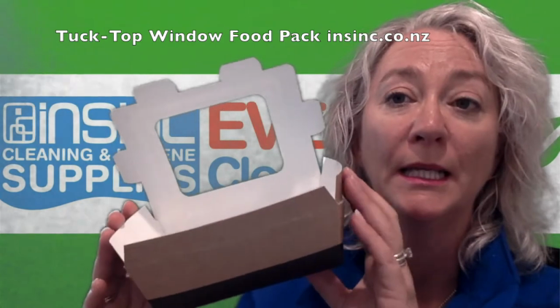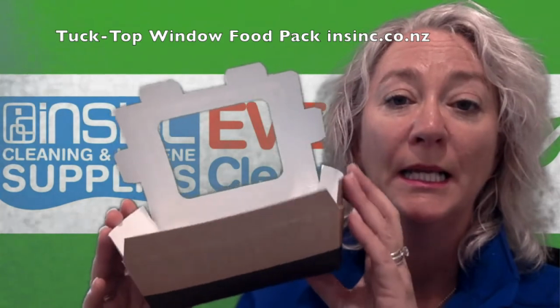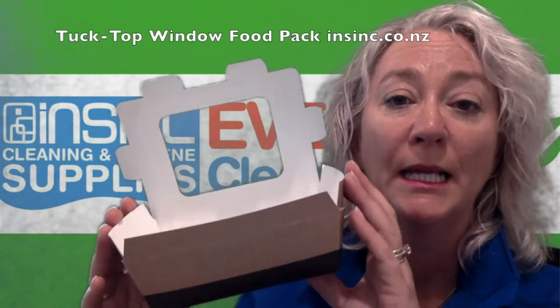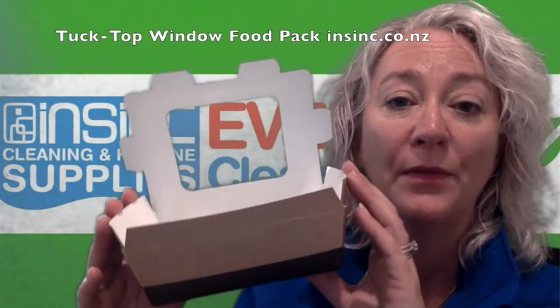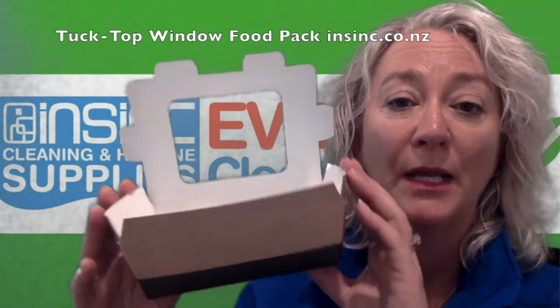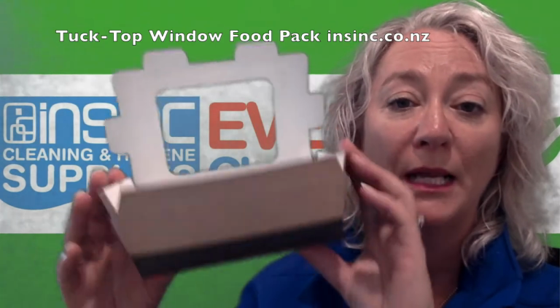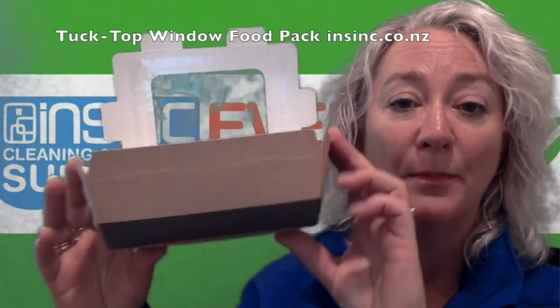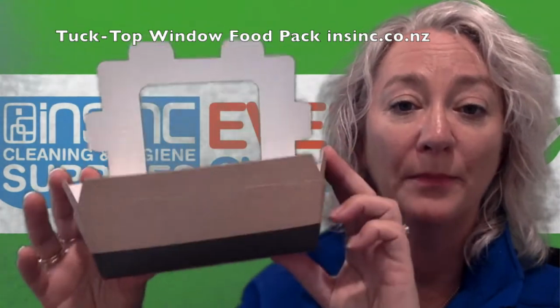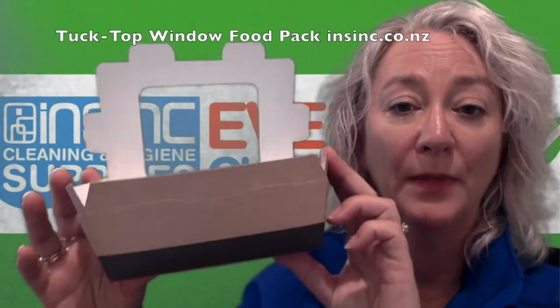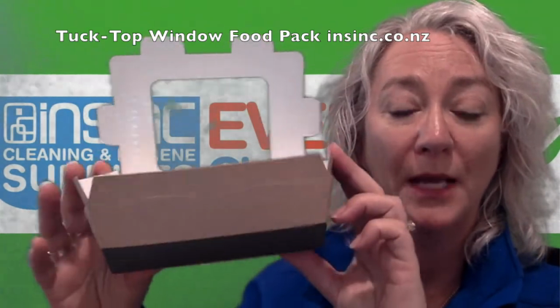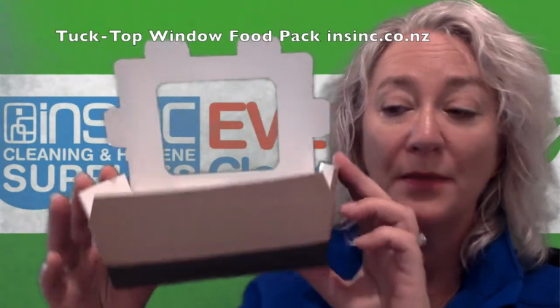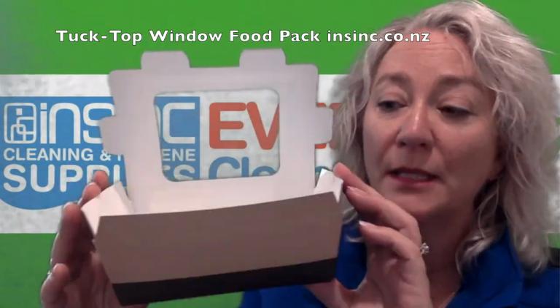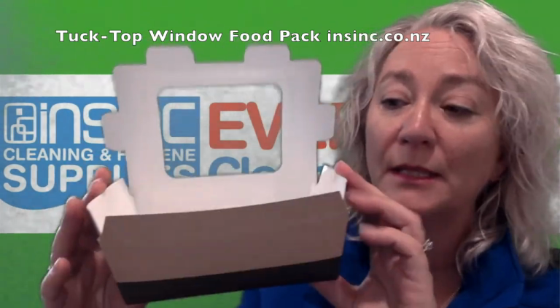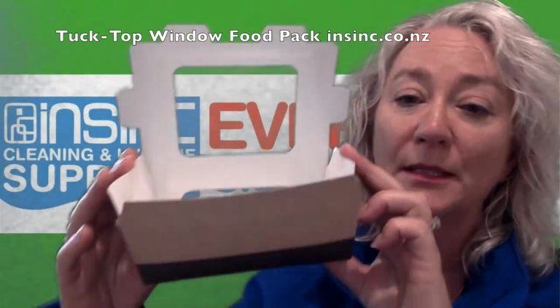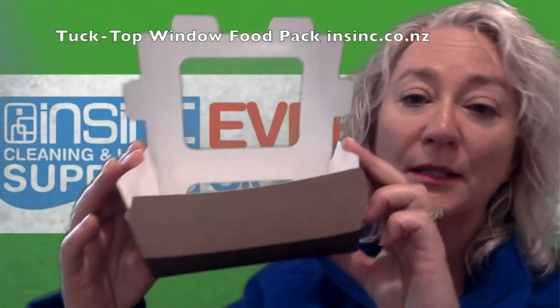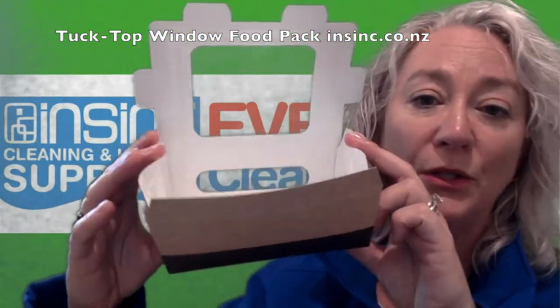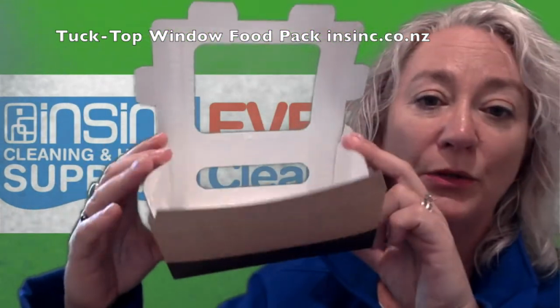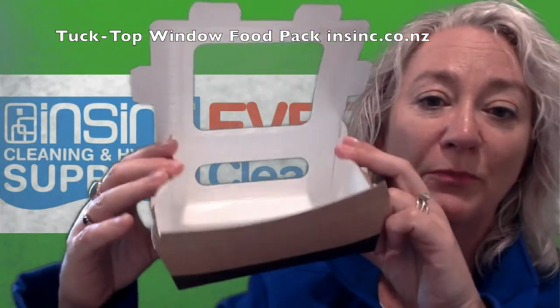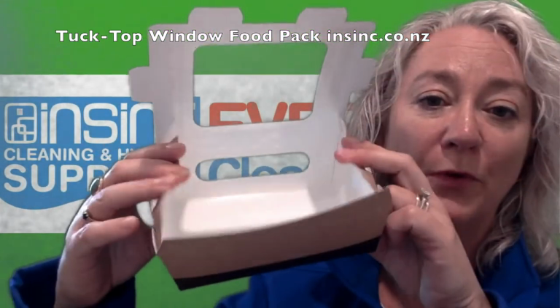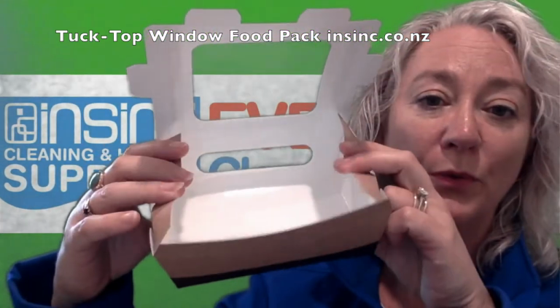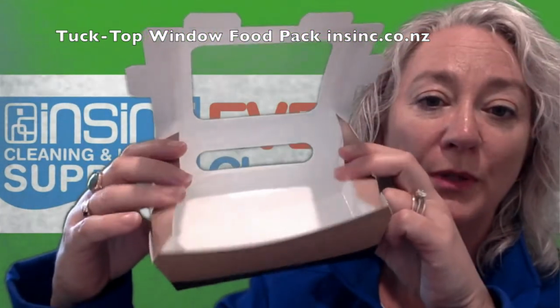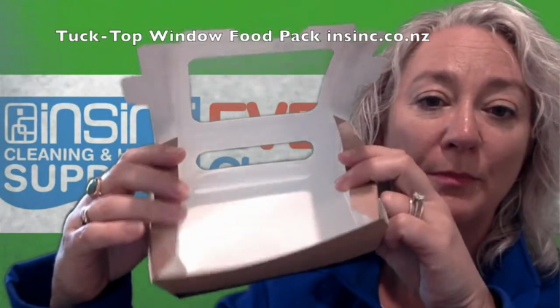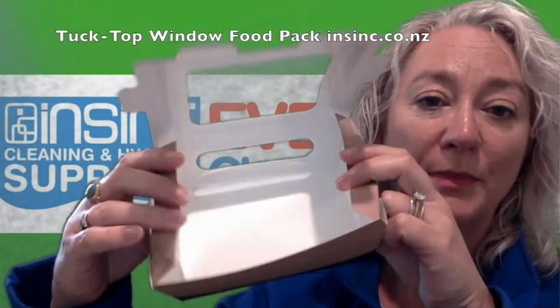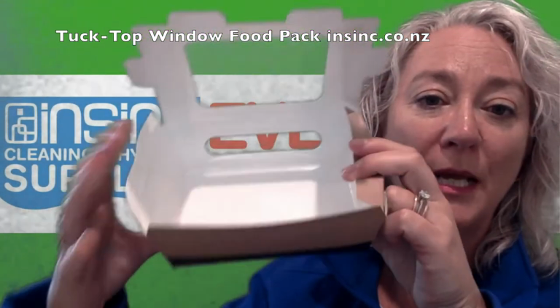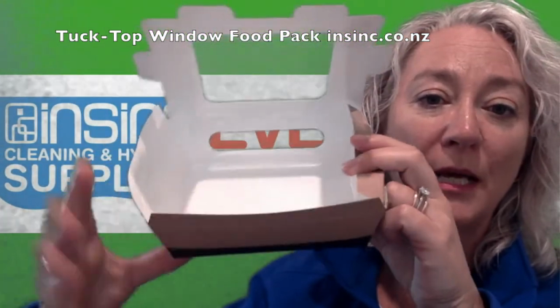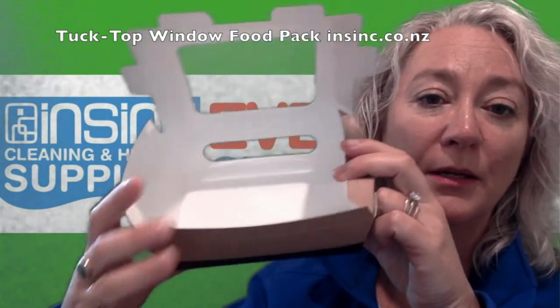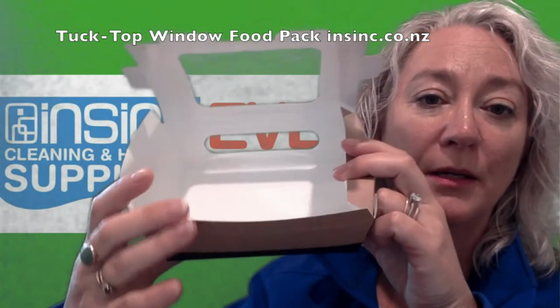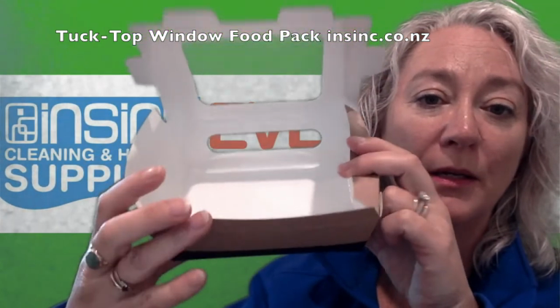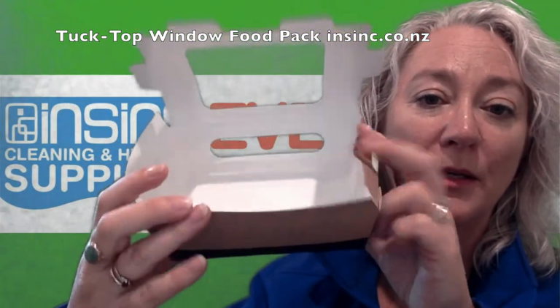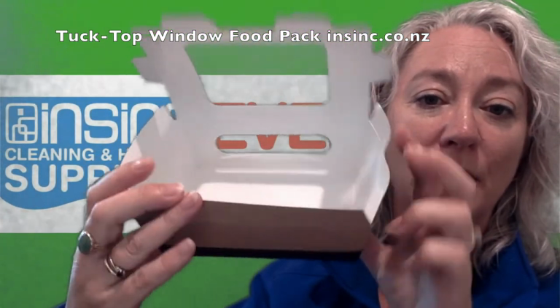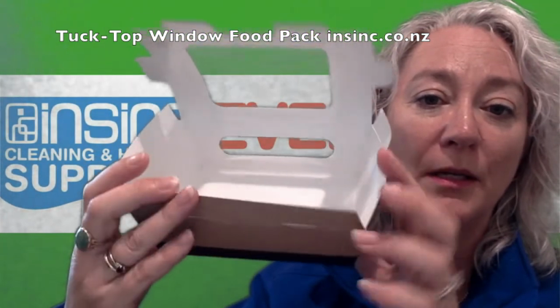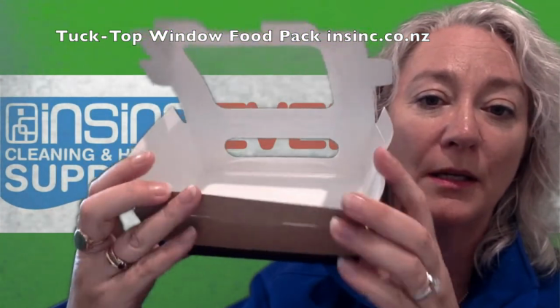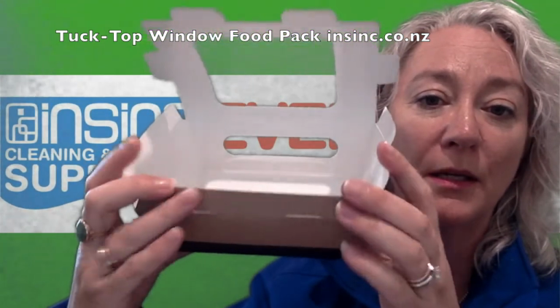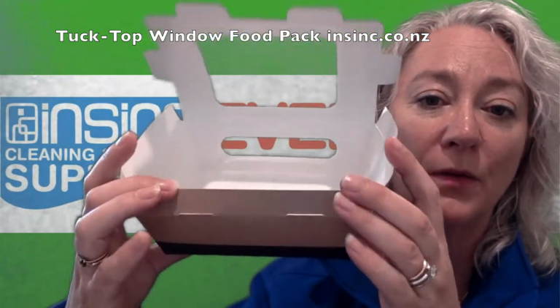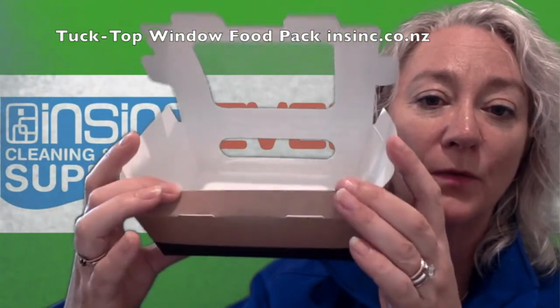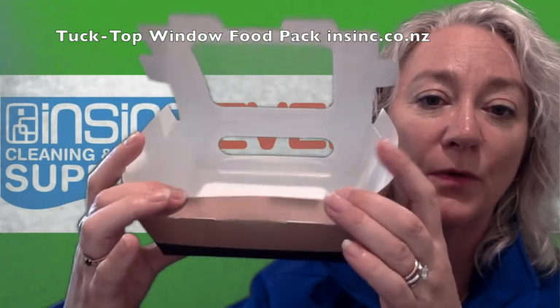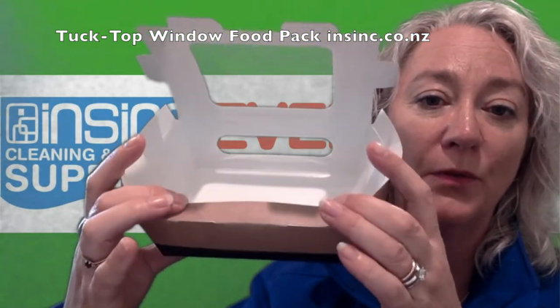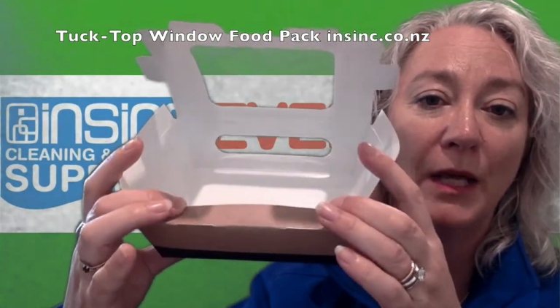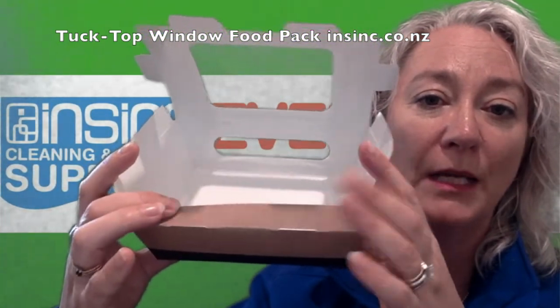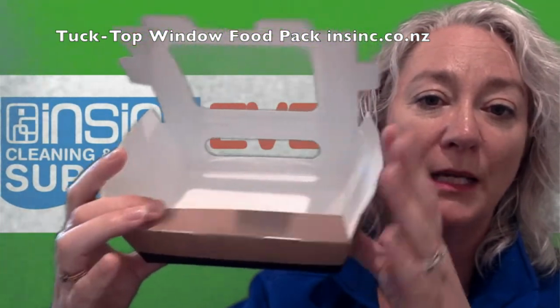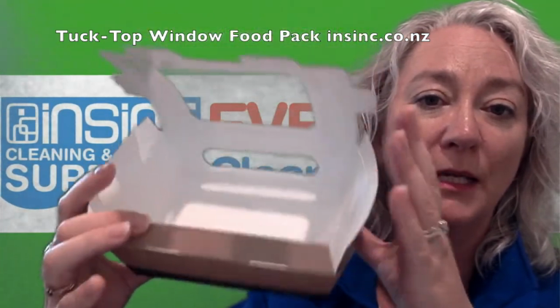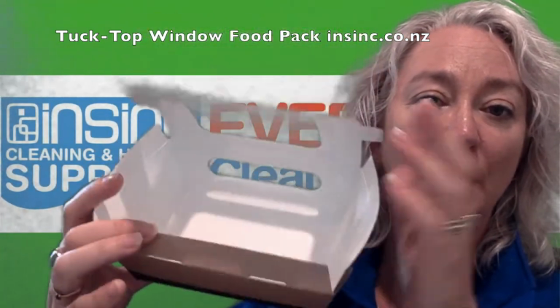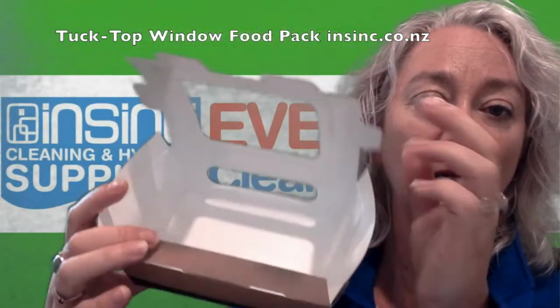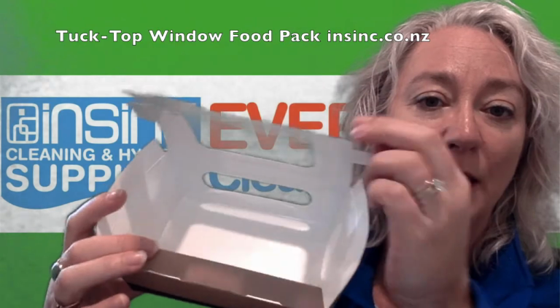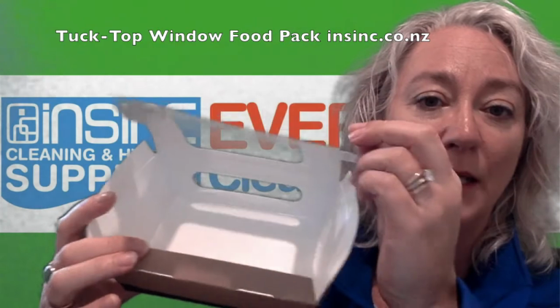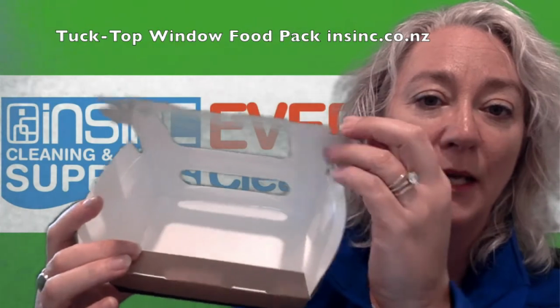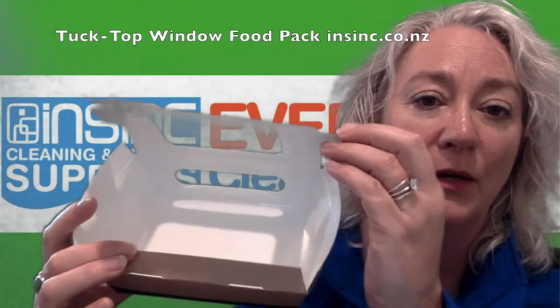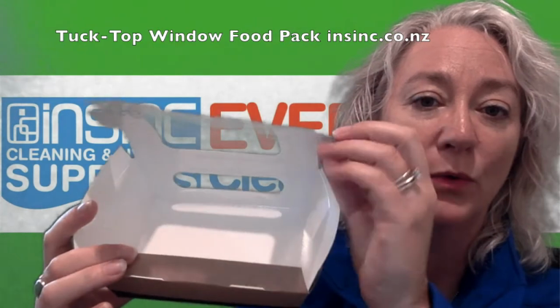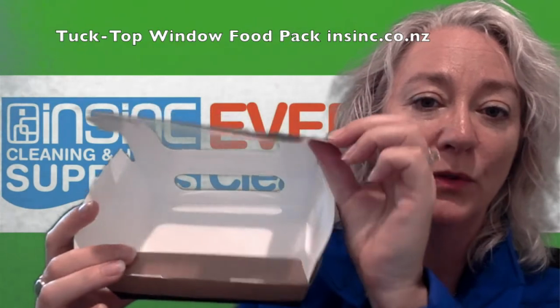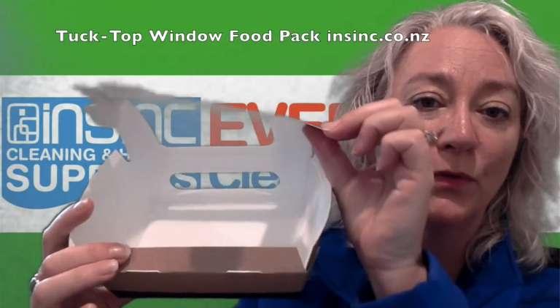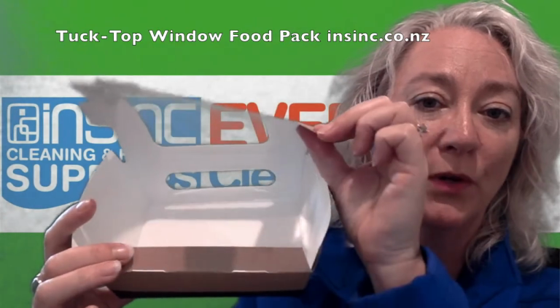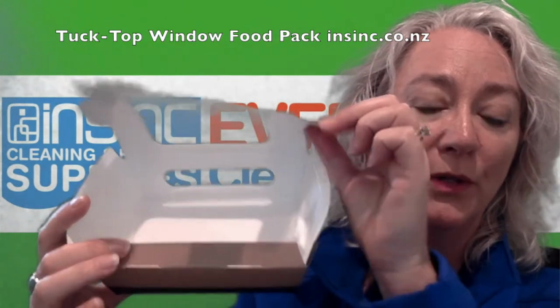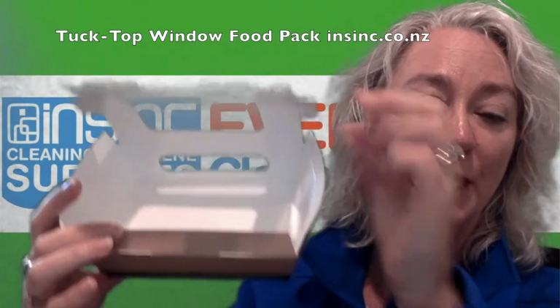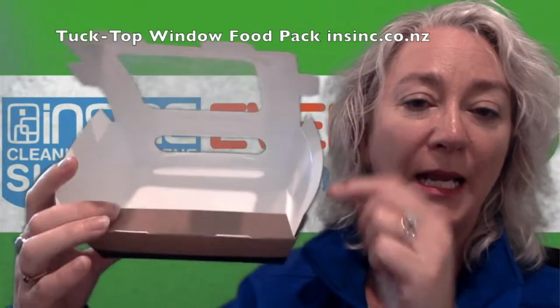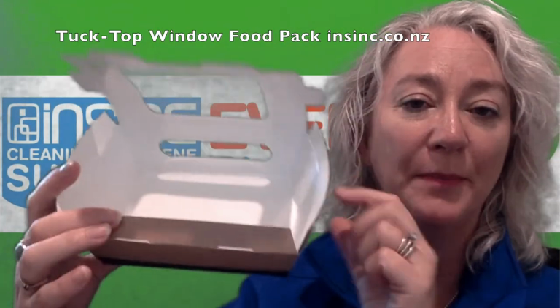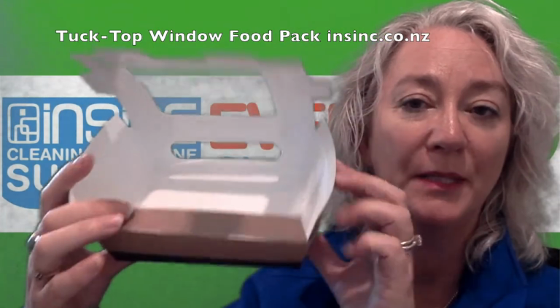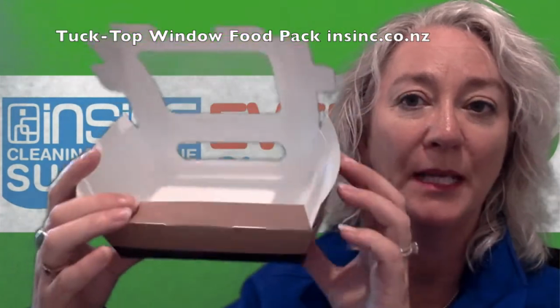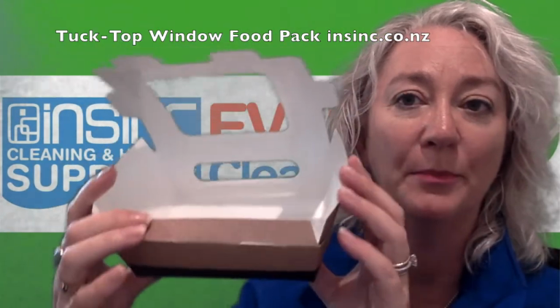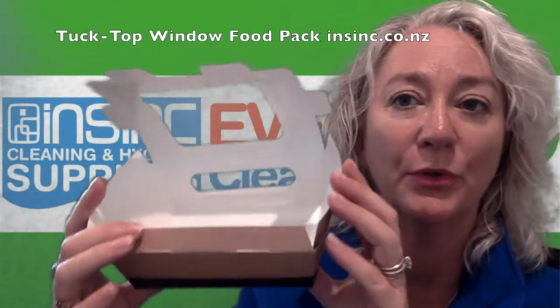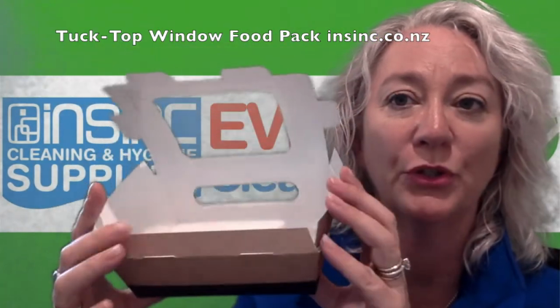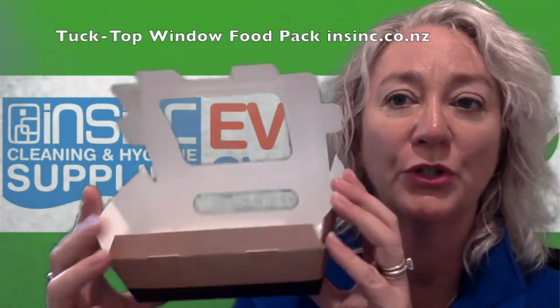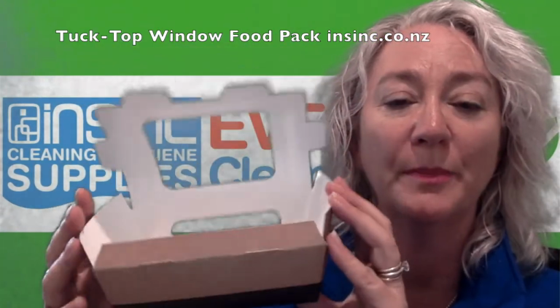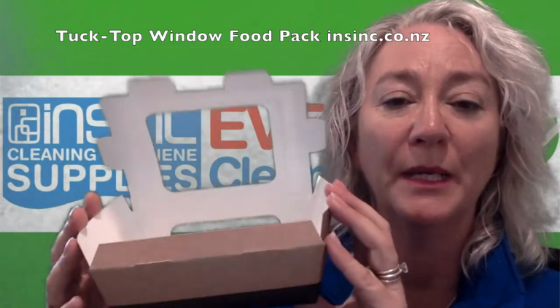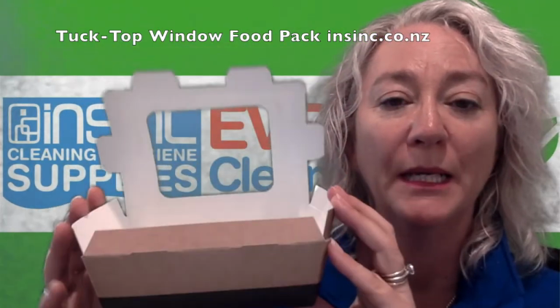They come like this. You fold them down, fold that in, and of course fold the tab and push them in.